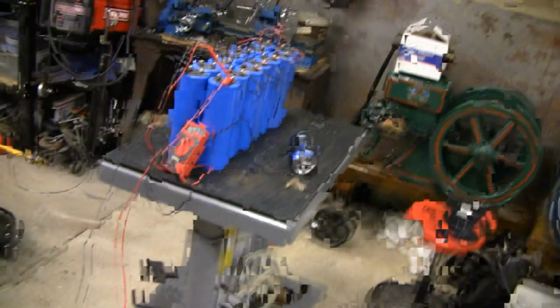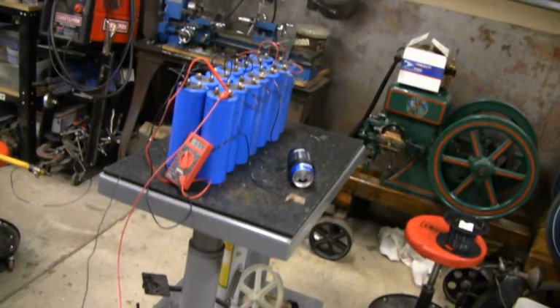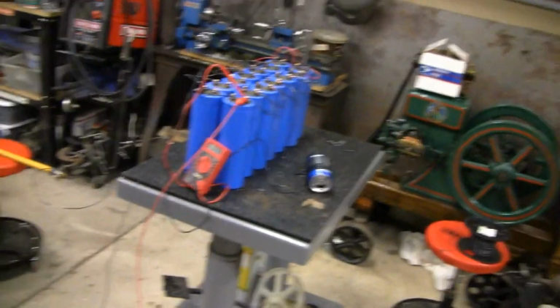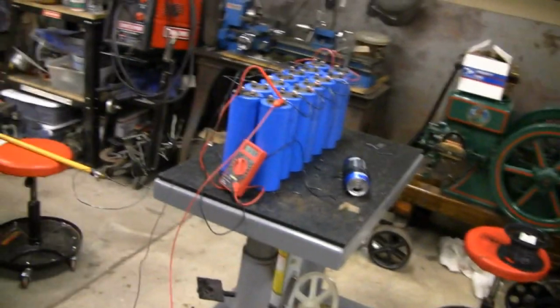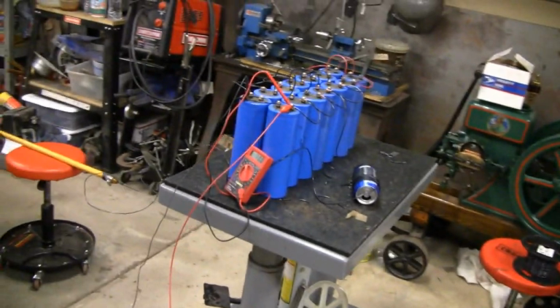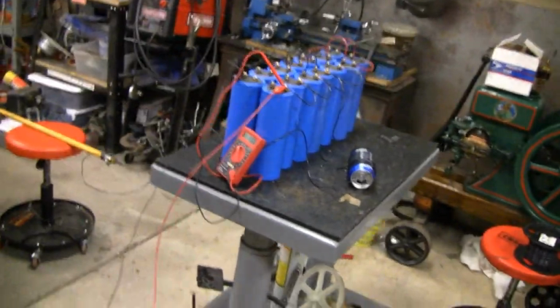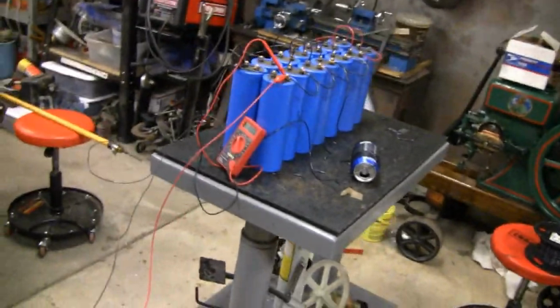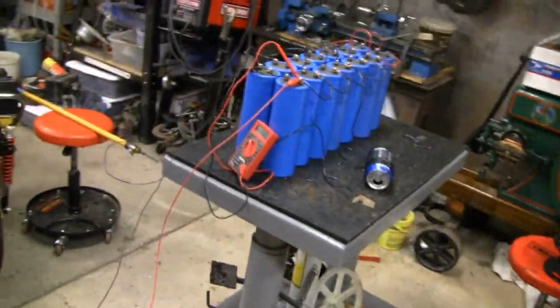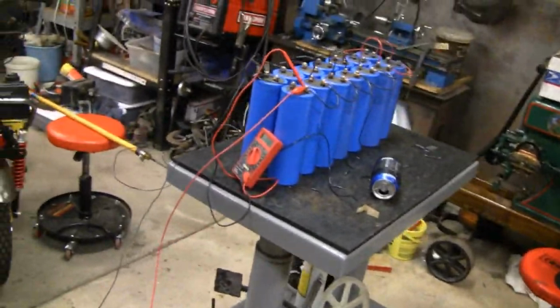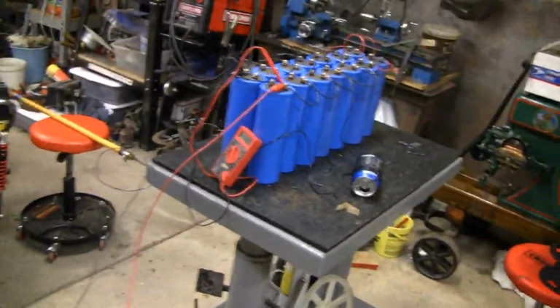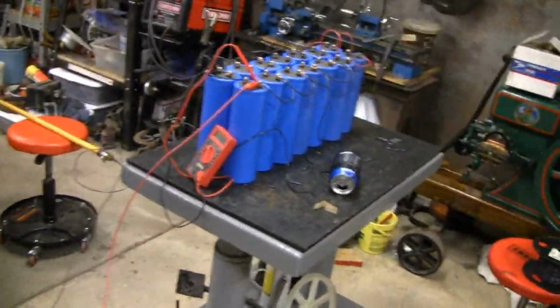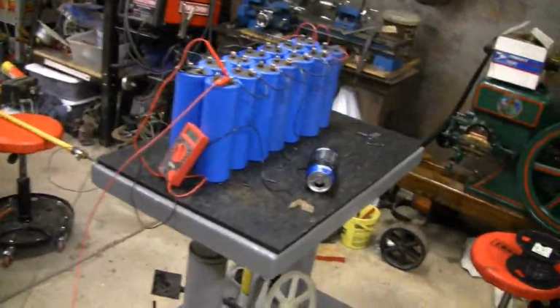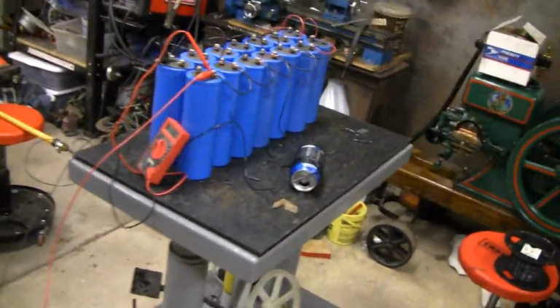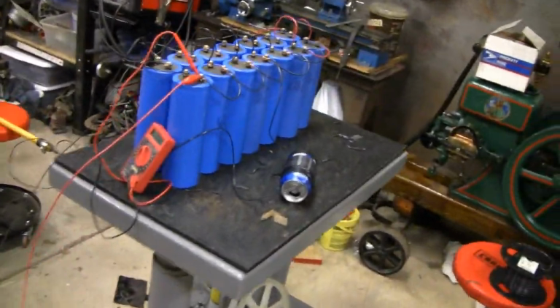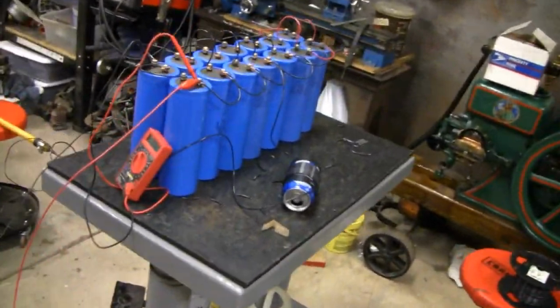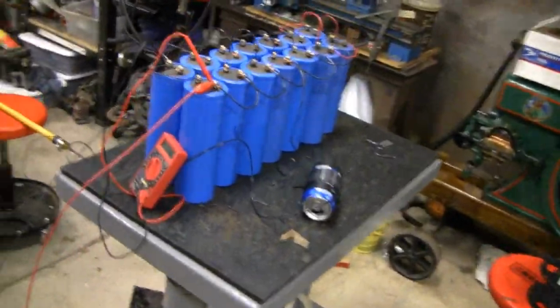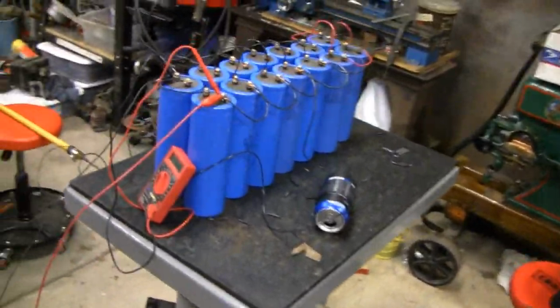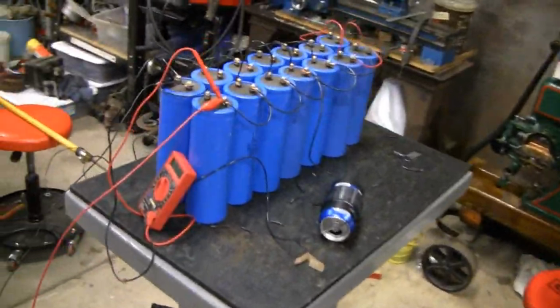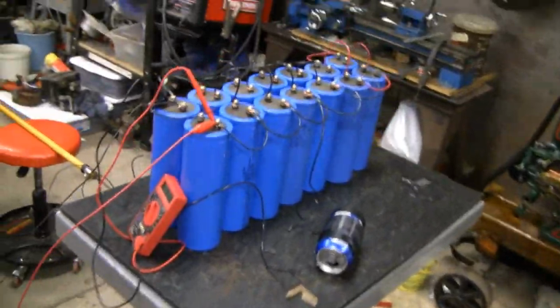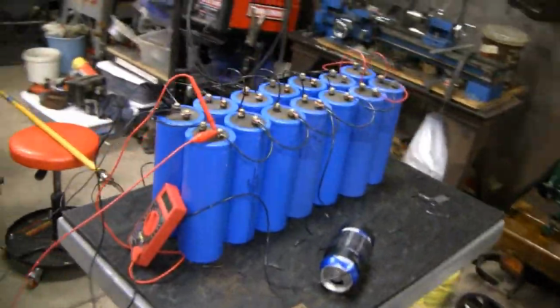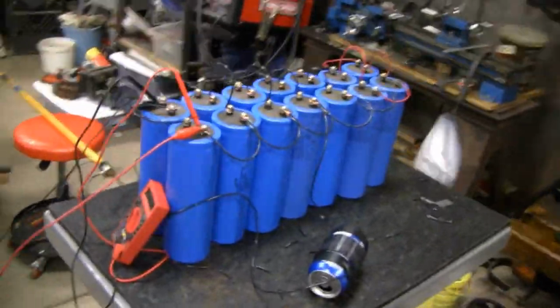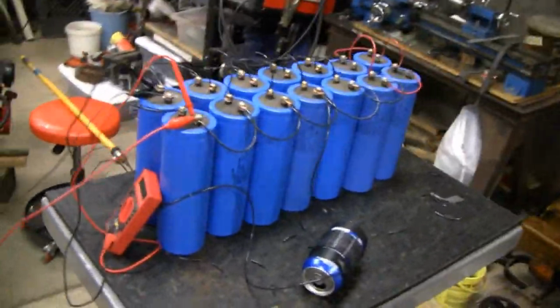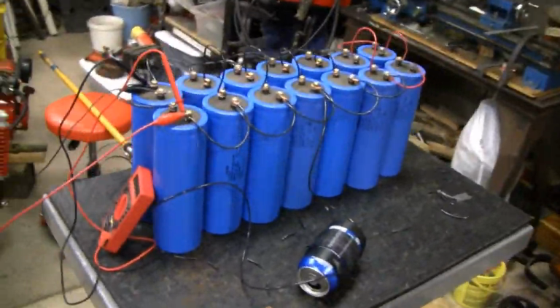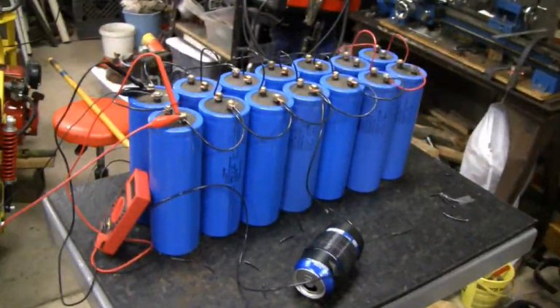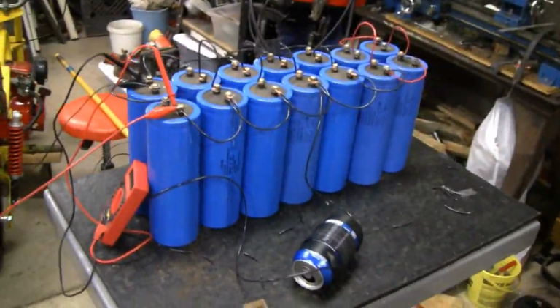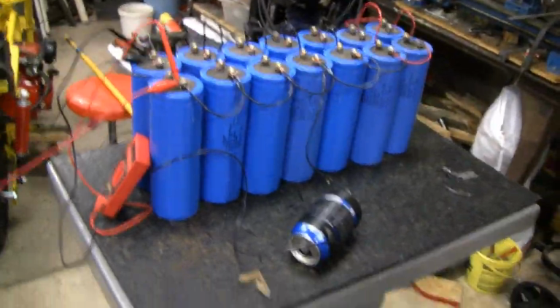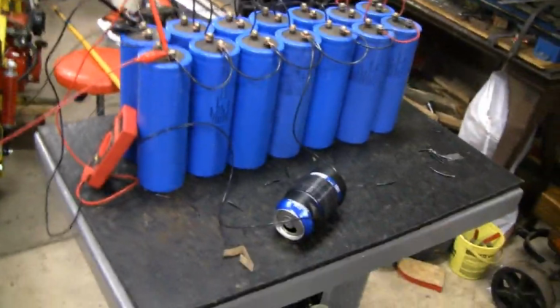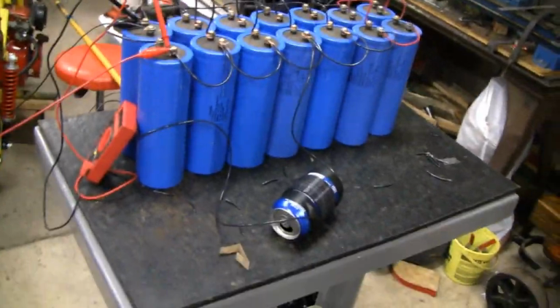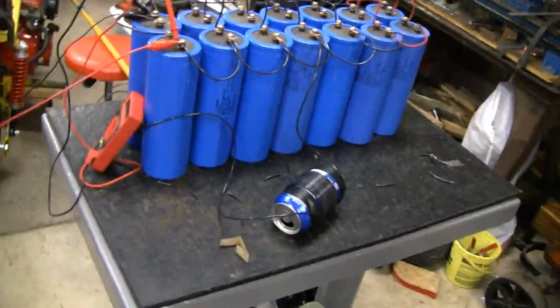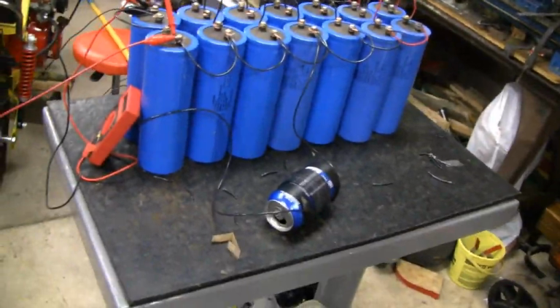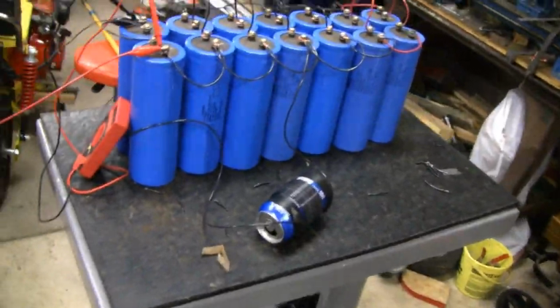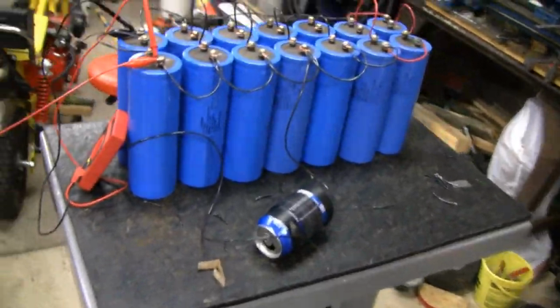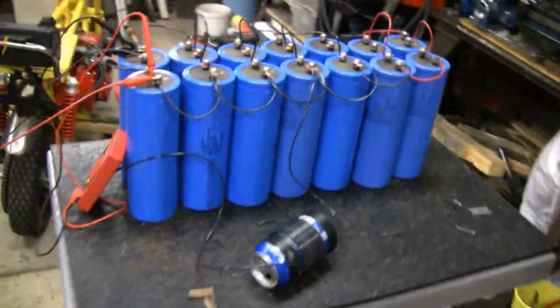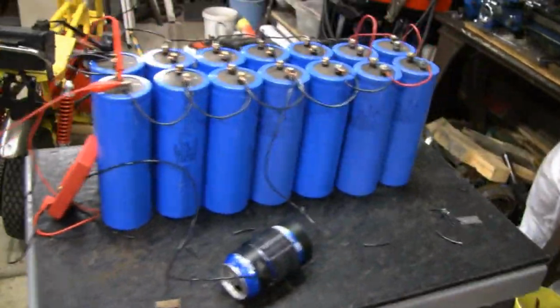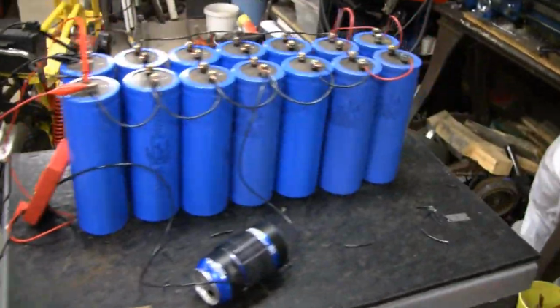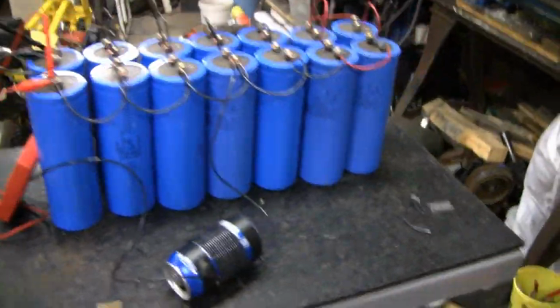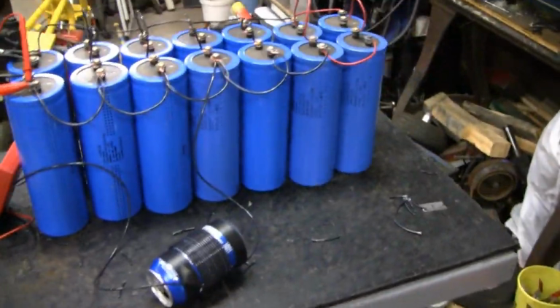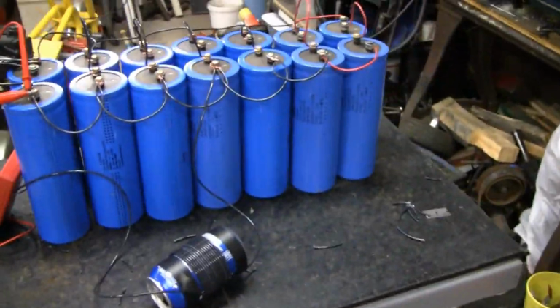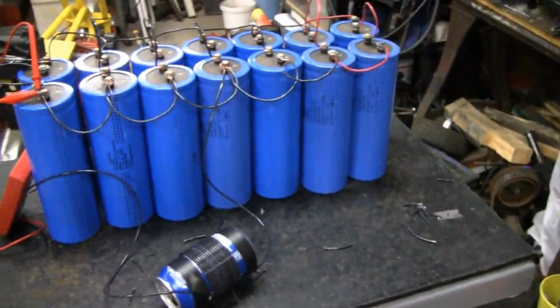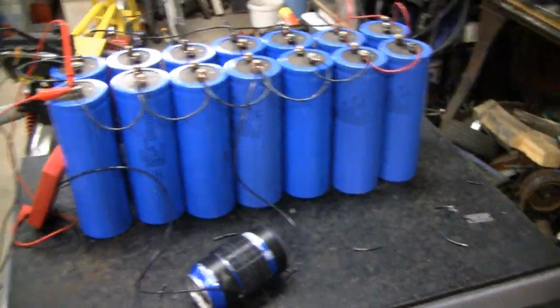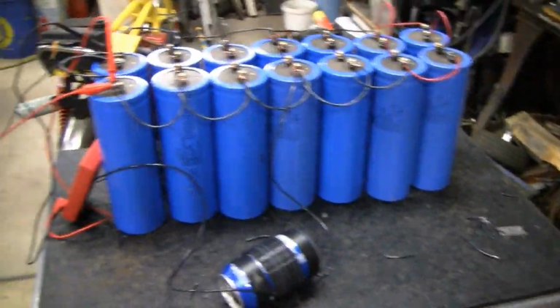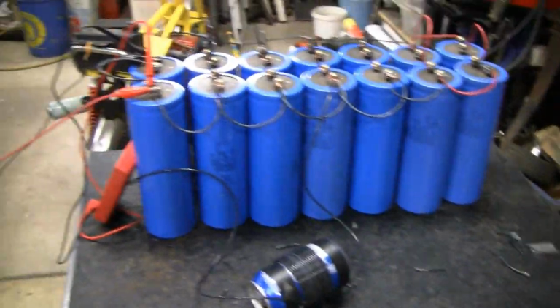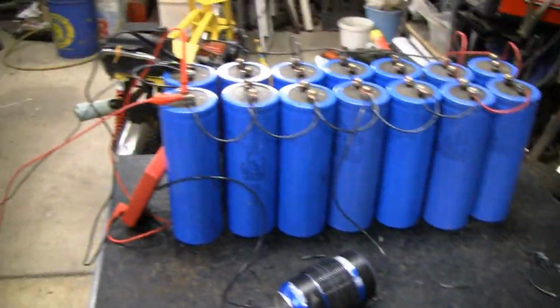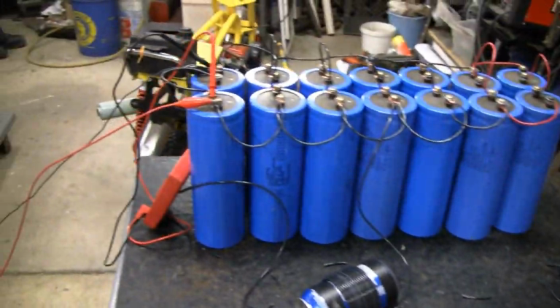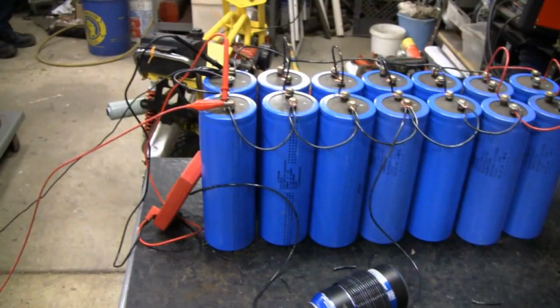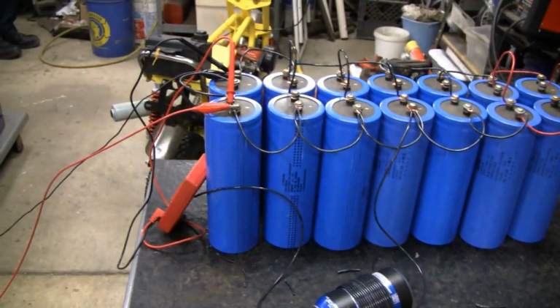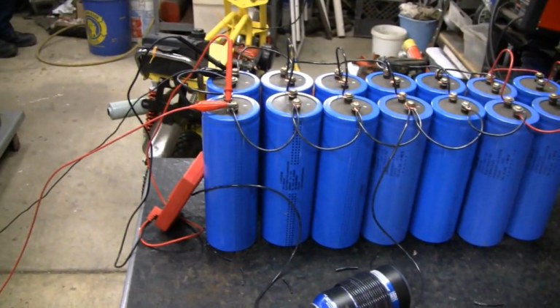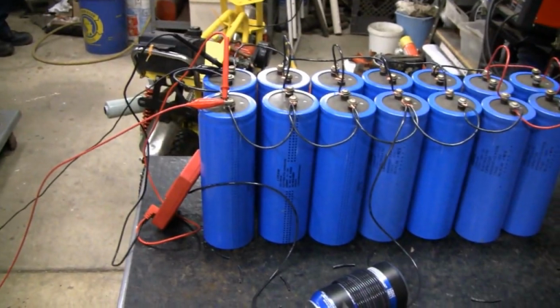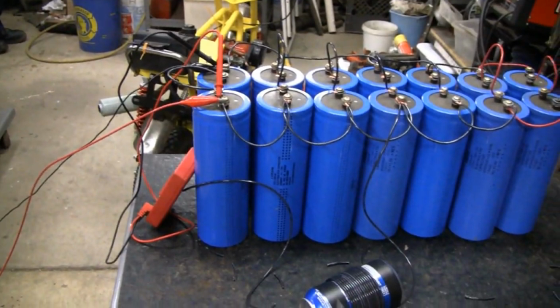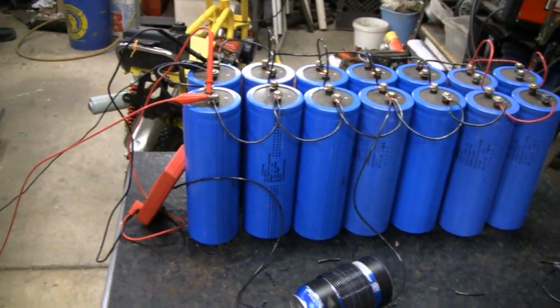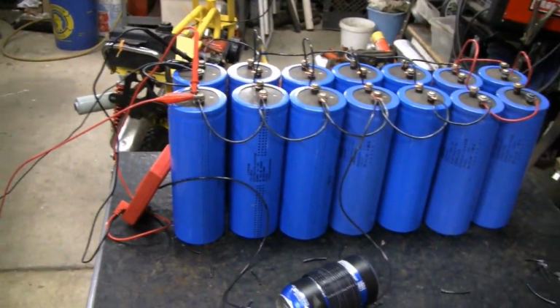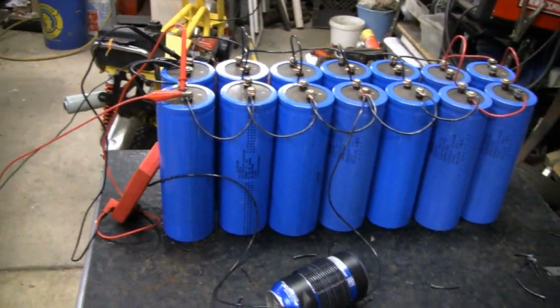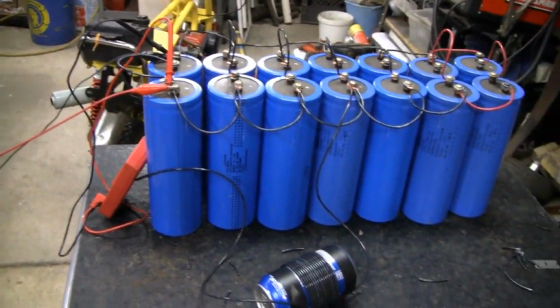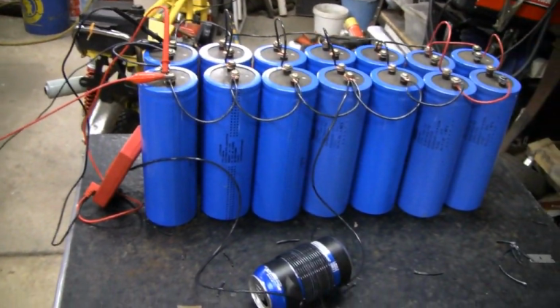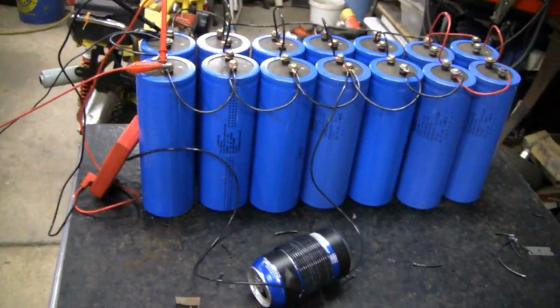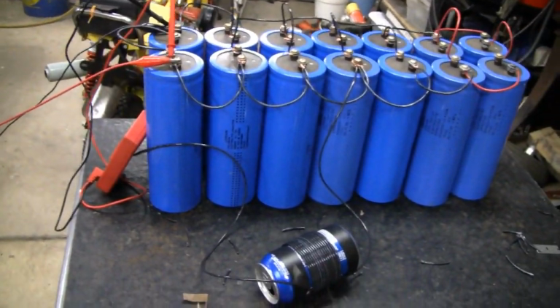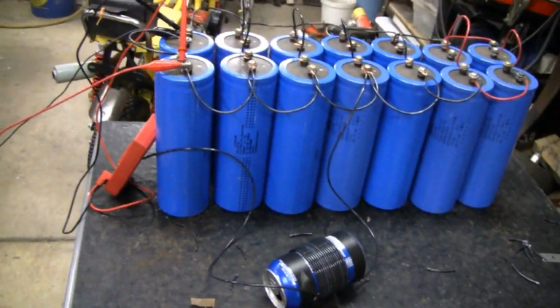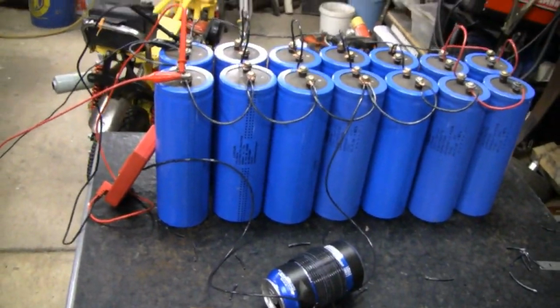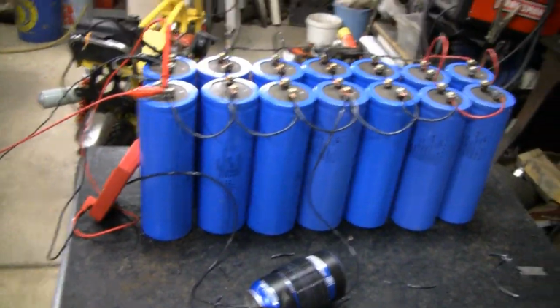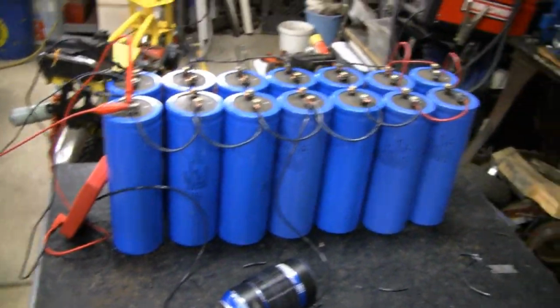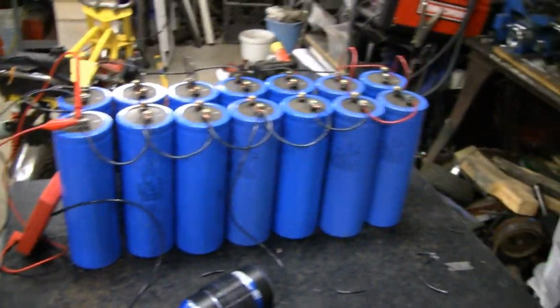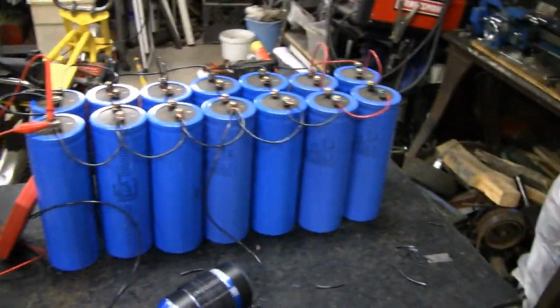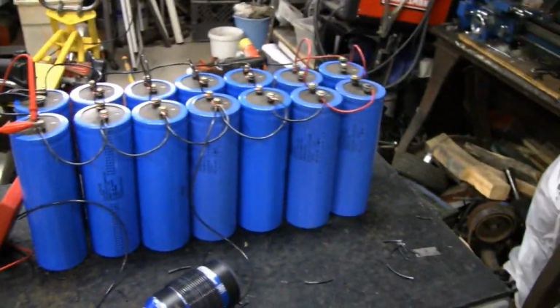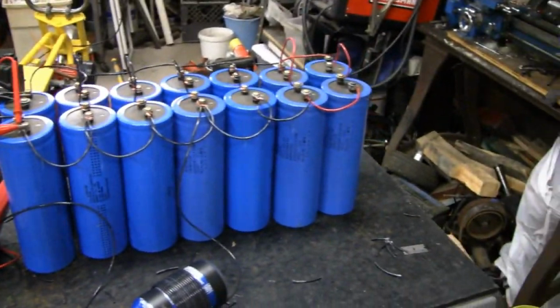All right, Mike and the Kidder, they got more capacitors here. How many capacitors are there? Nobody wants to answer. 16.